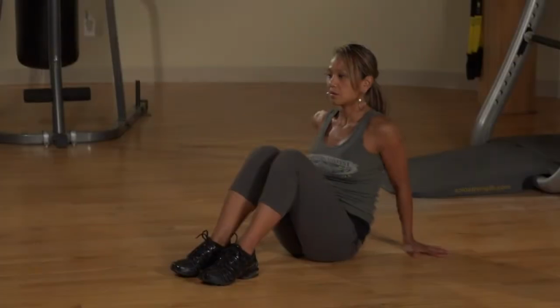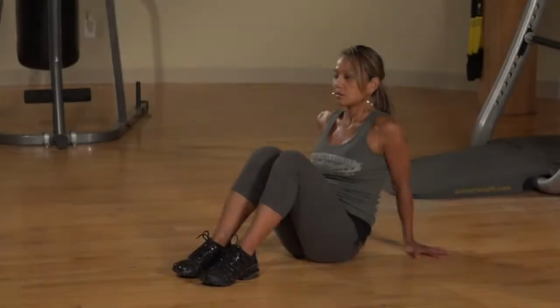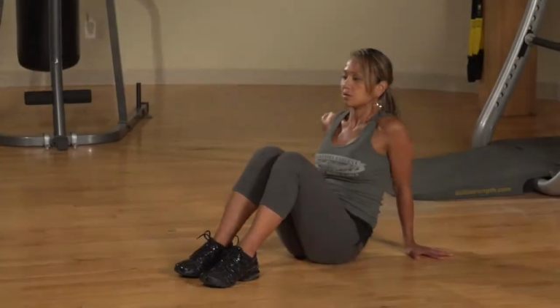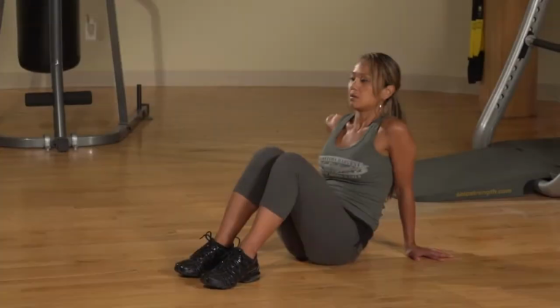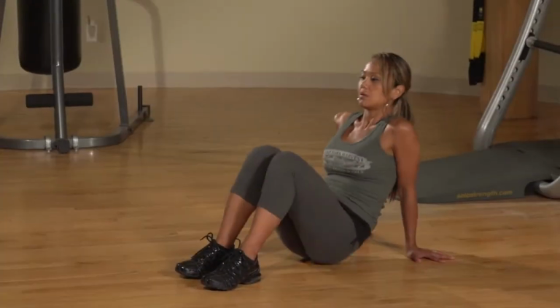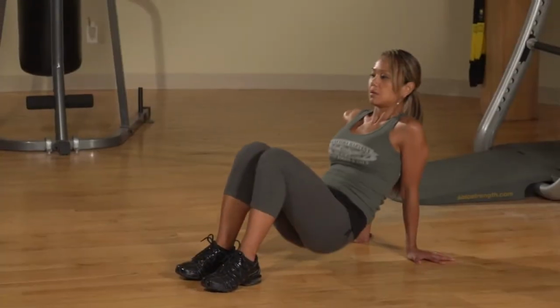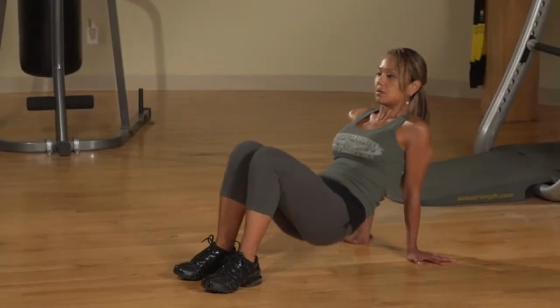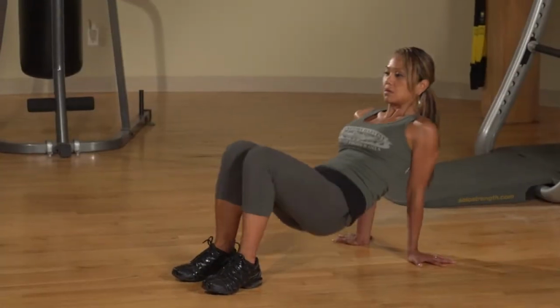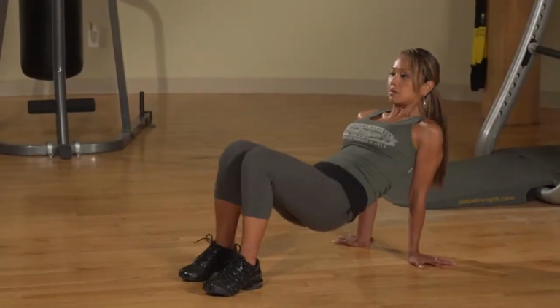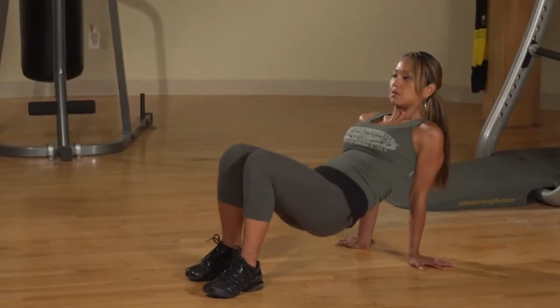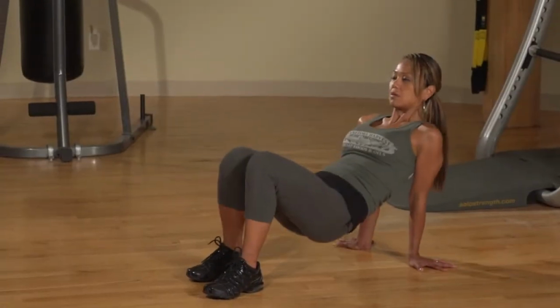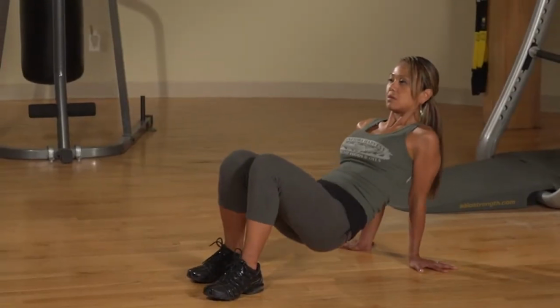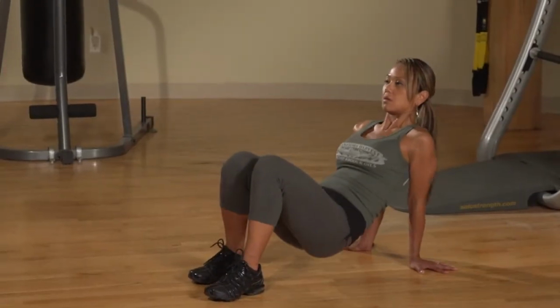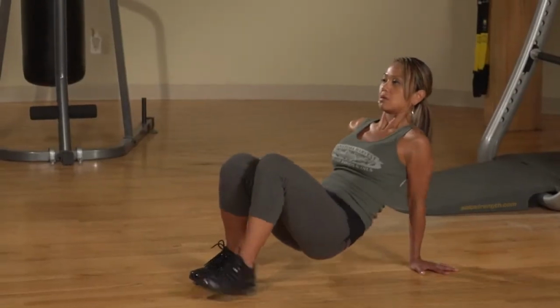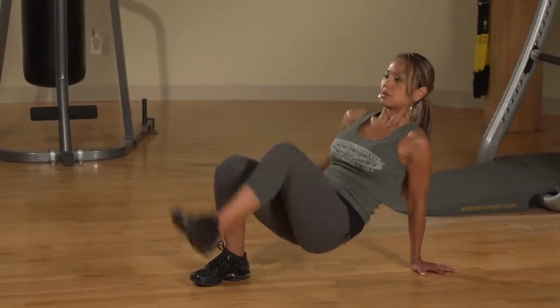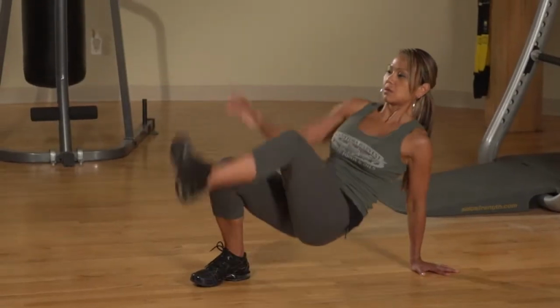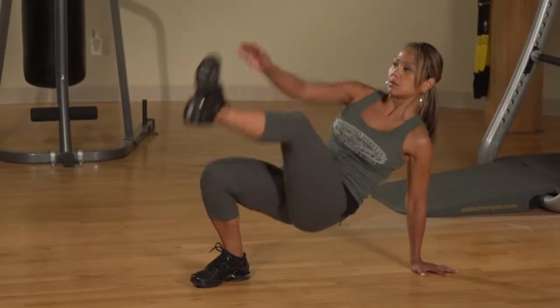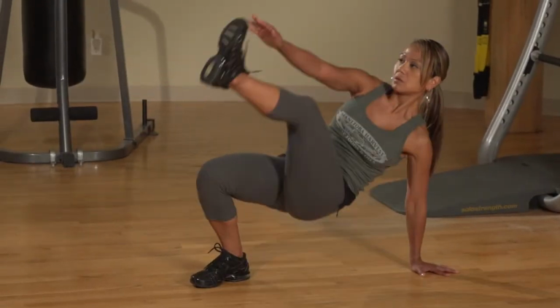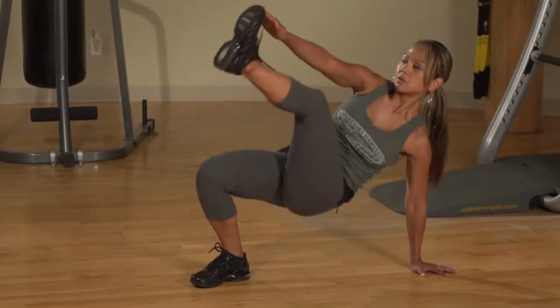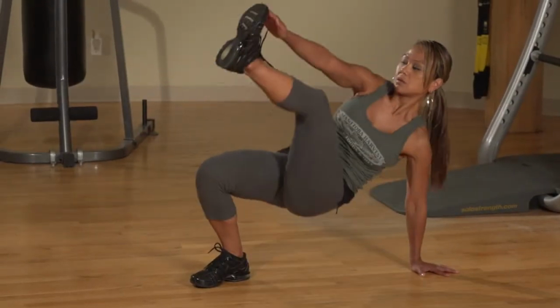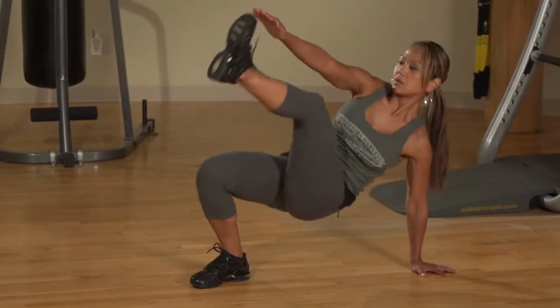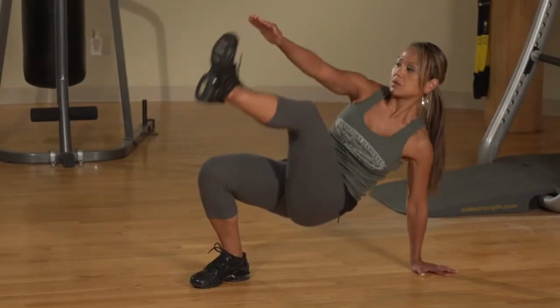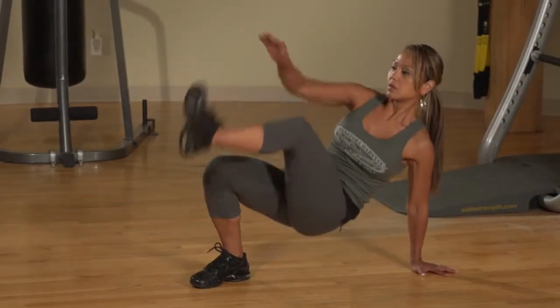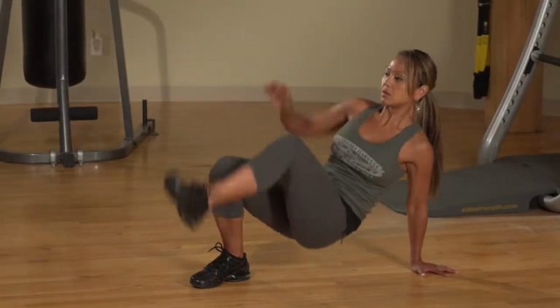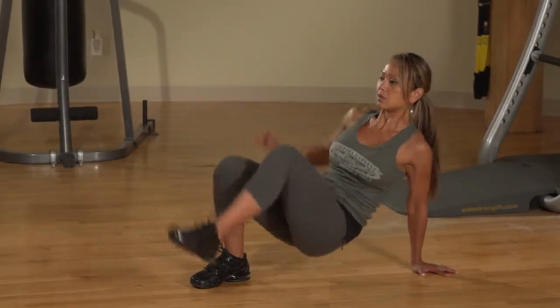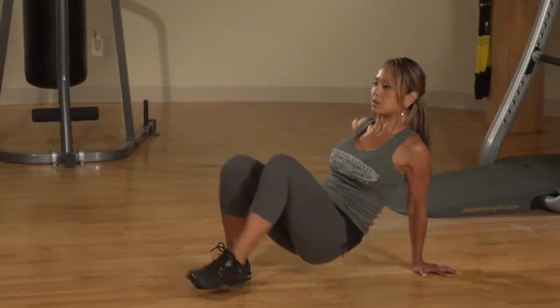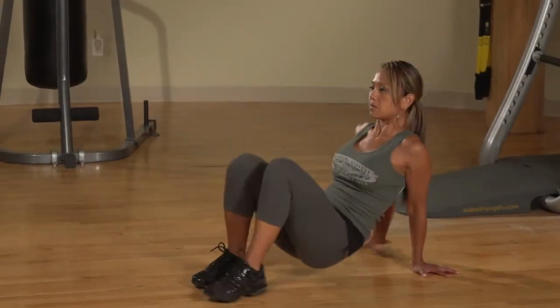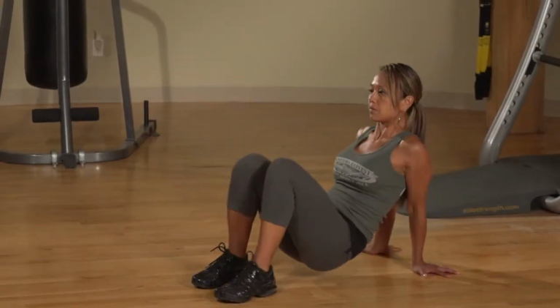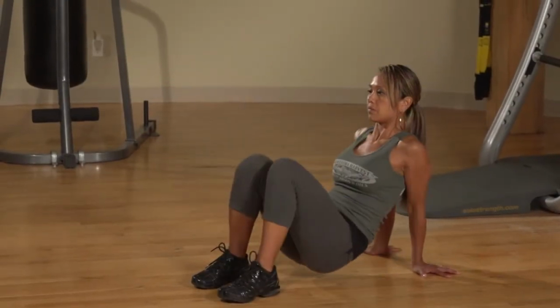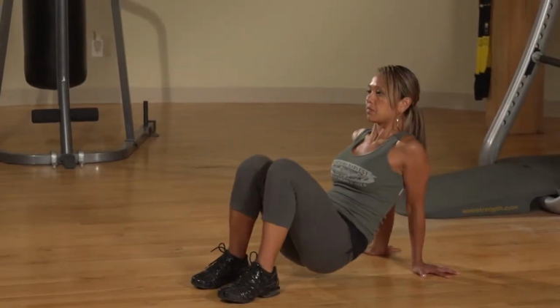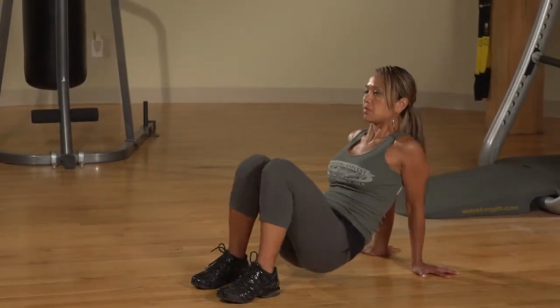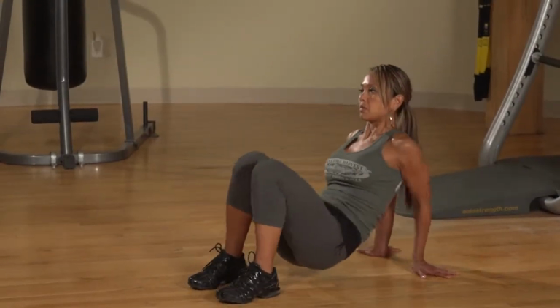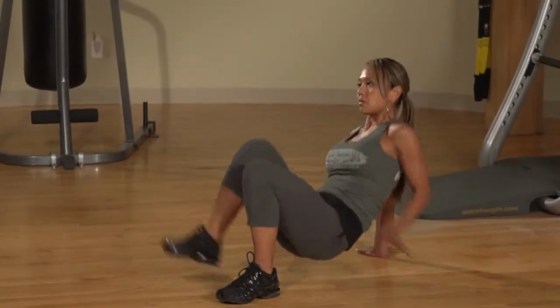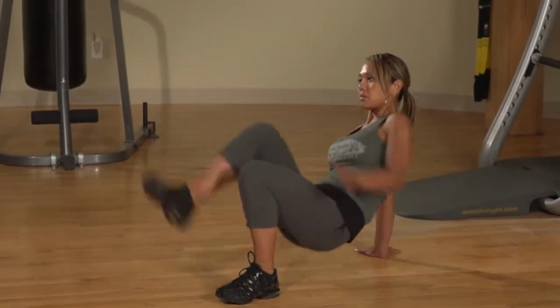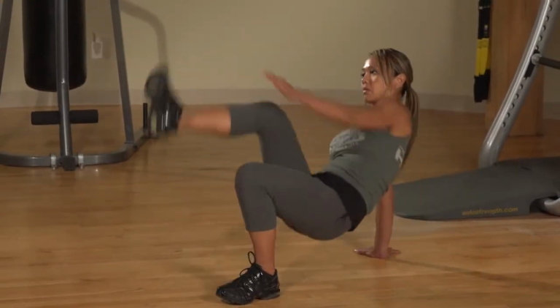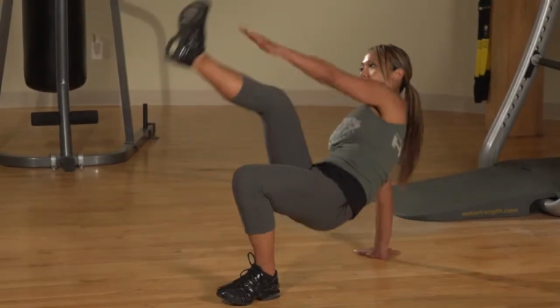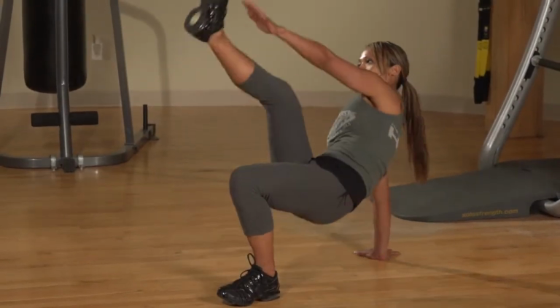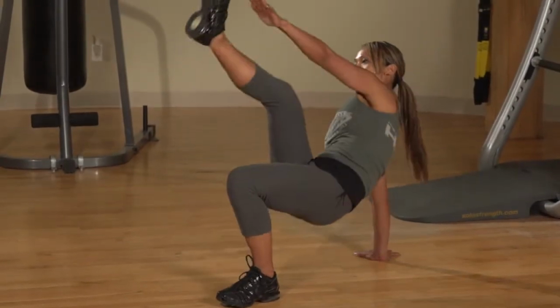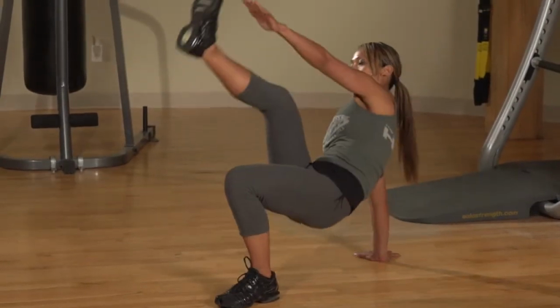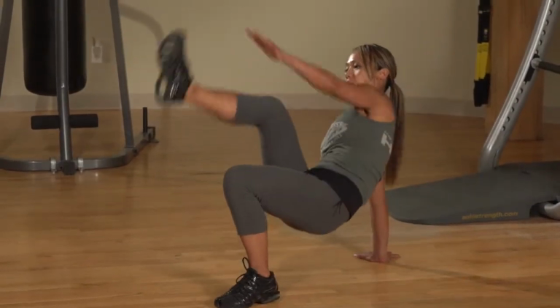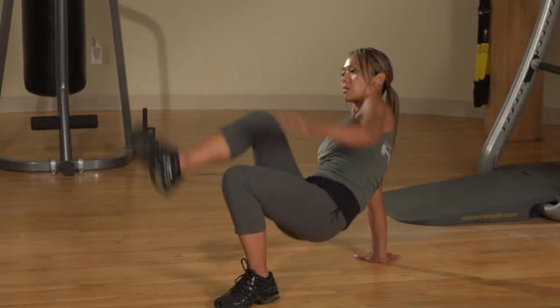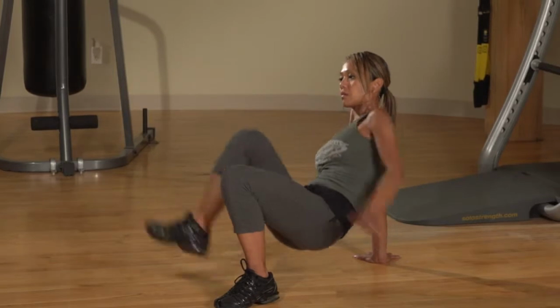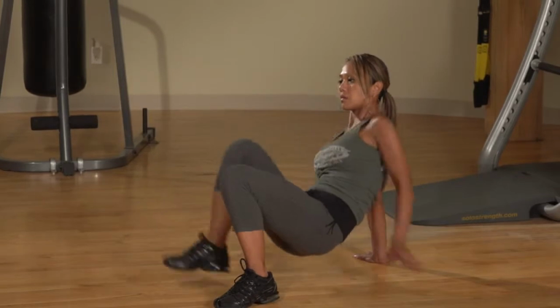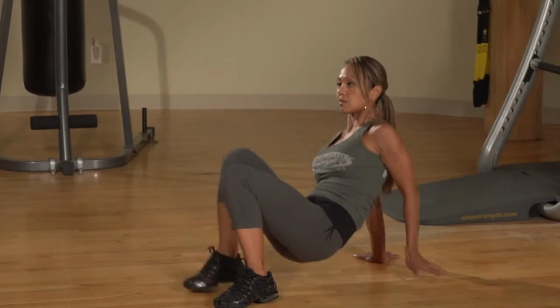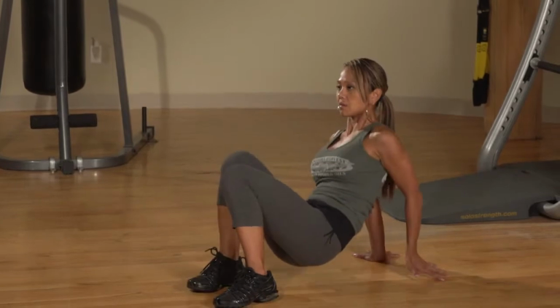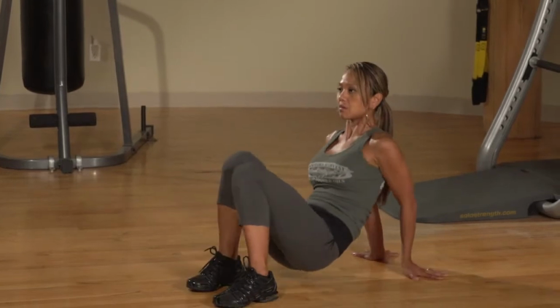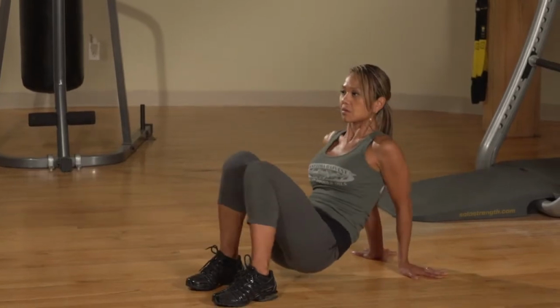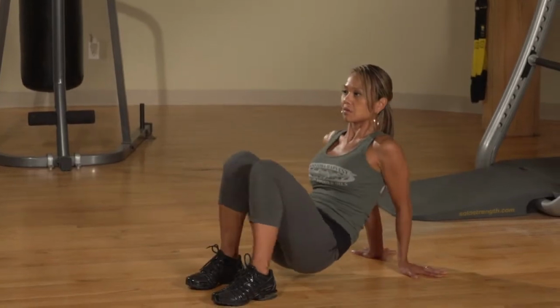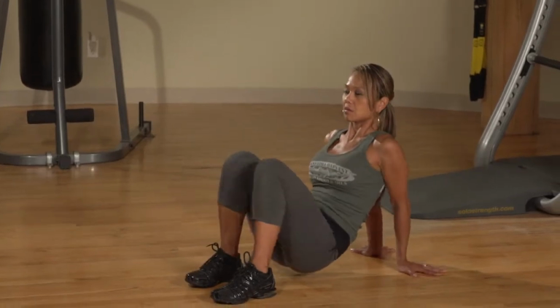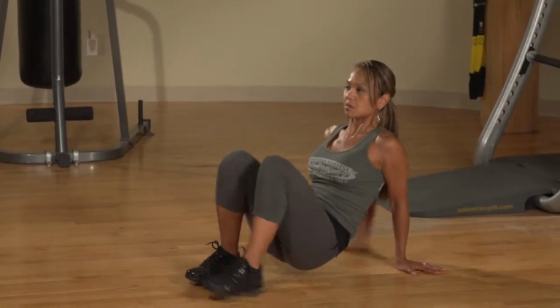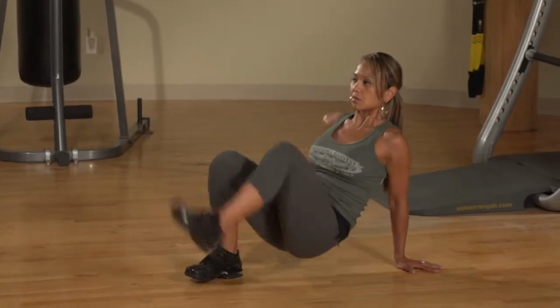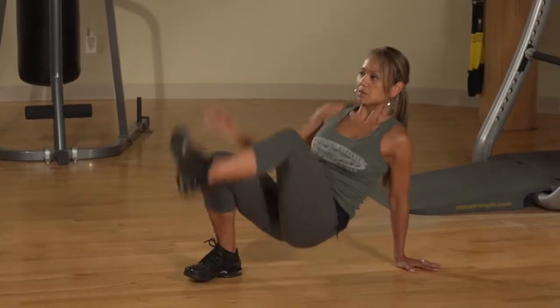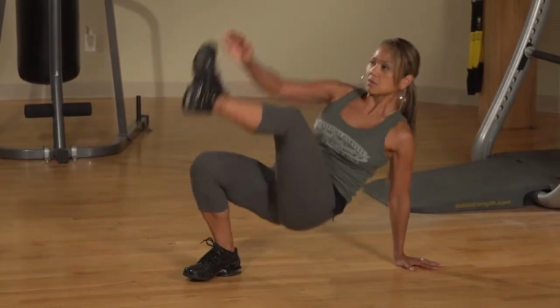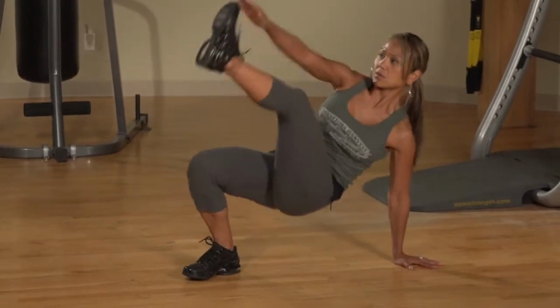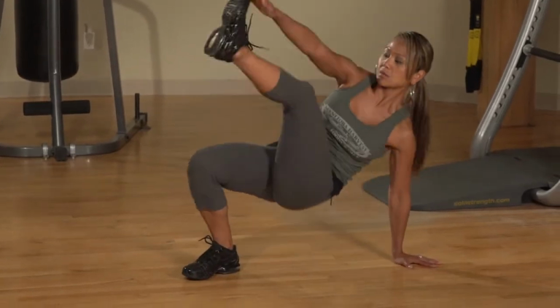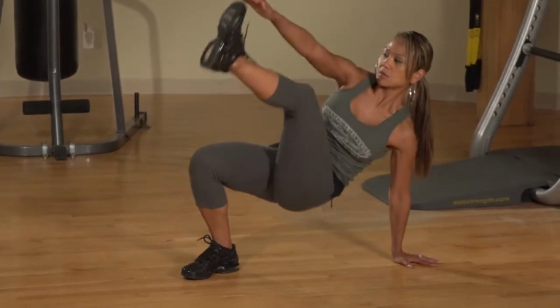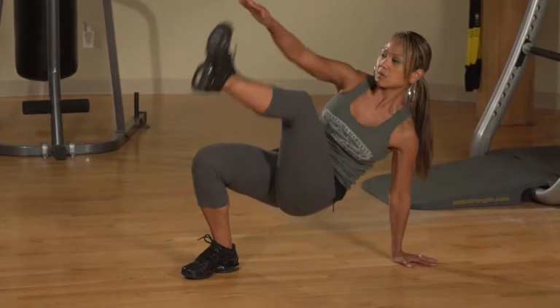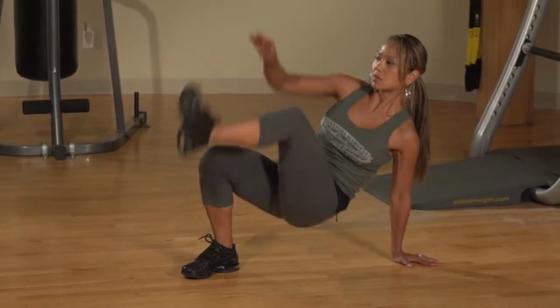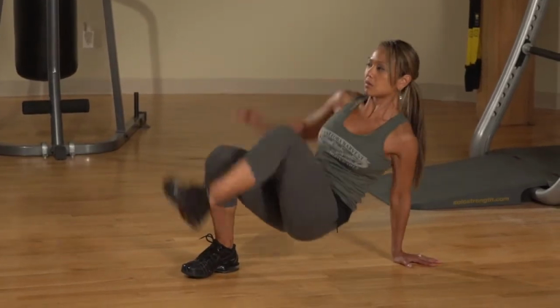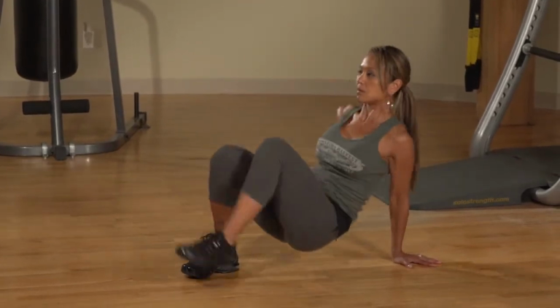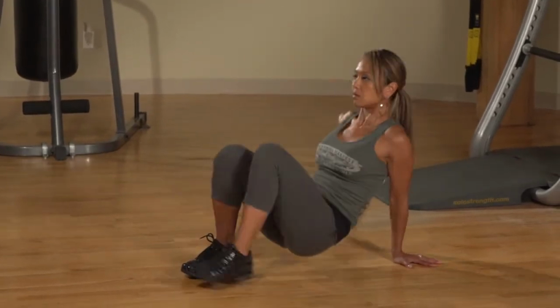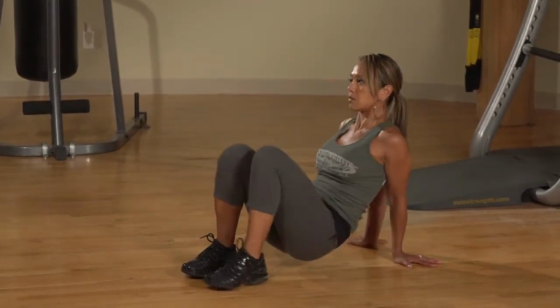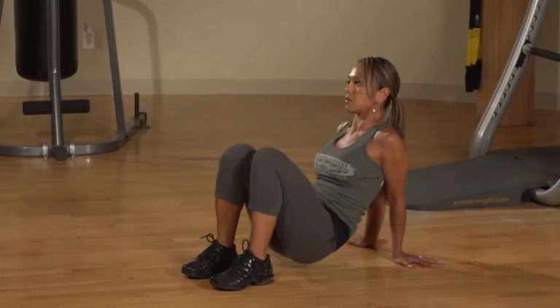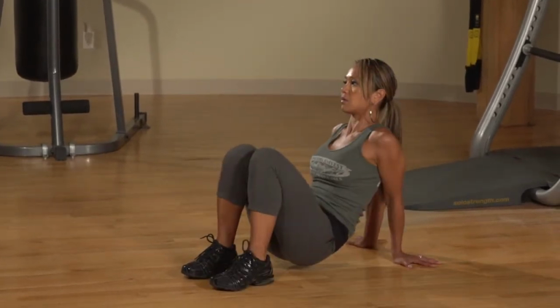Starting in the crab position, lift your hips up and touch your hand to the opposite foot. Alternate left and right, two touches on each side.